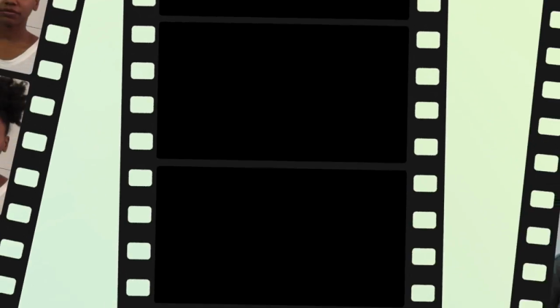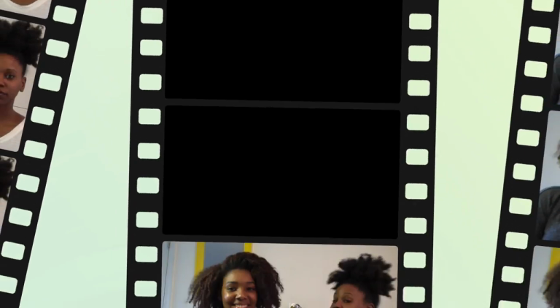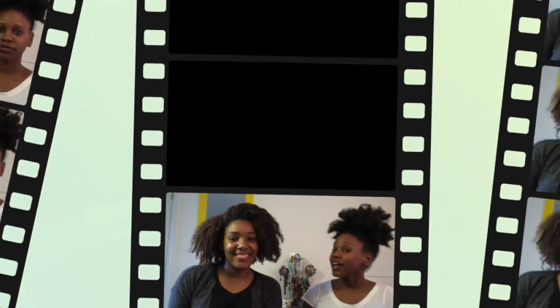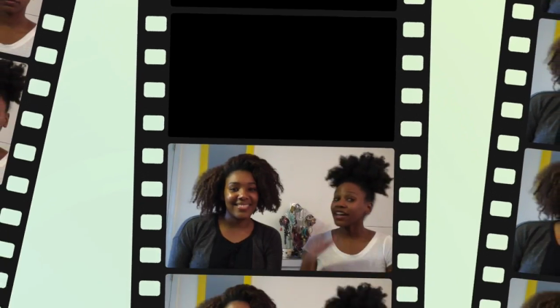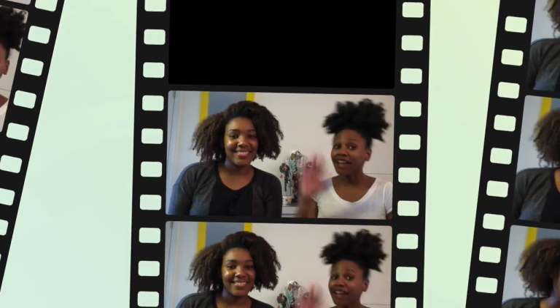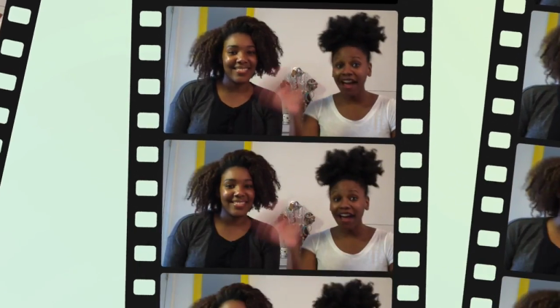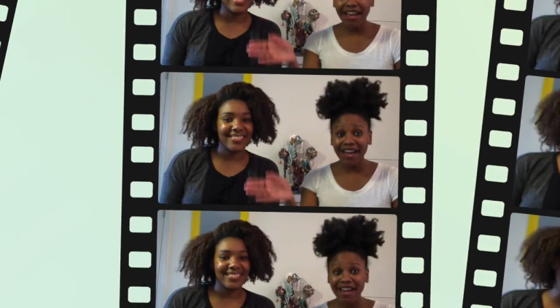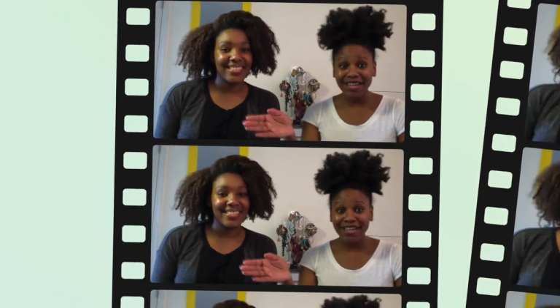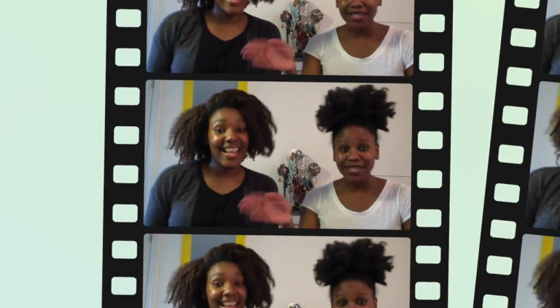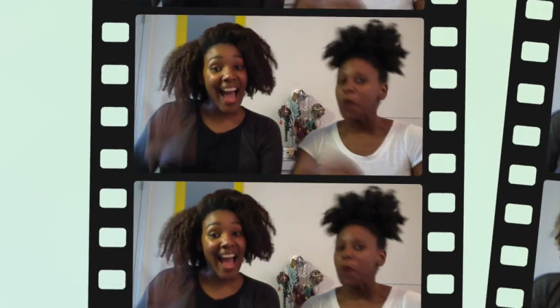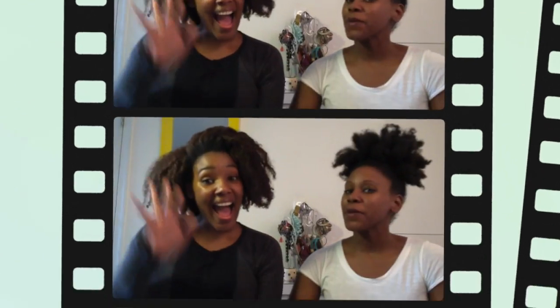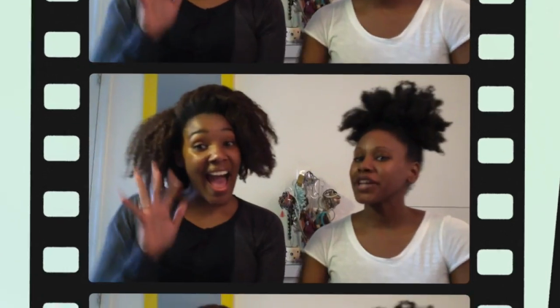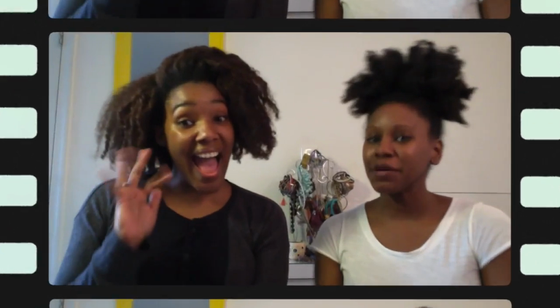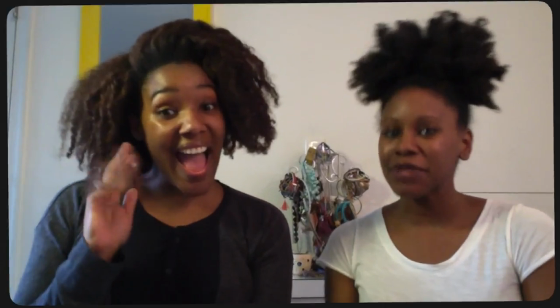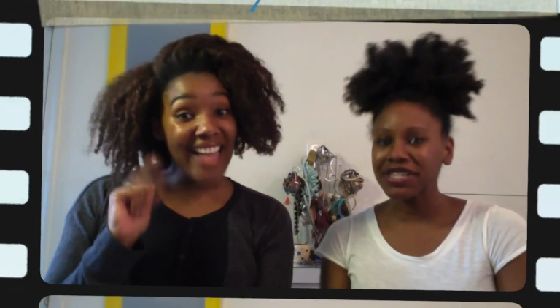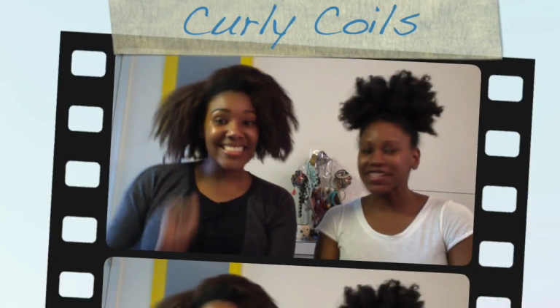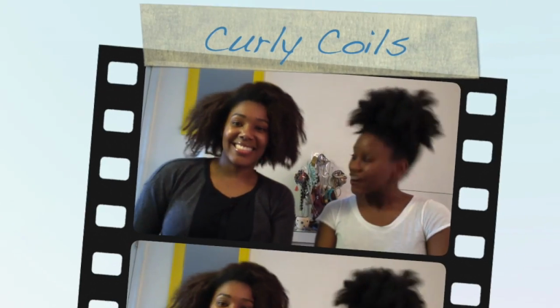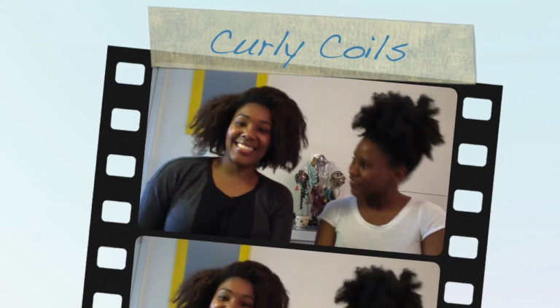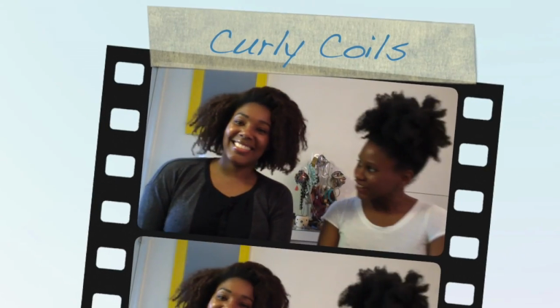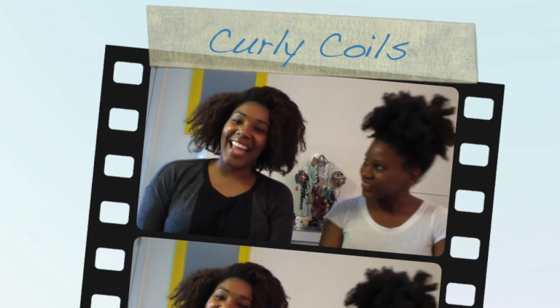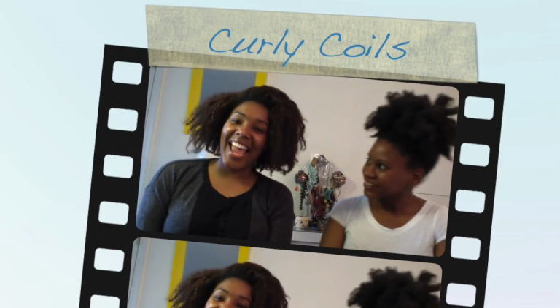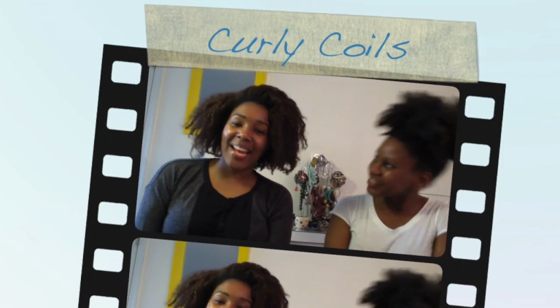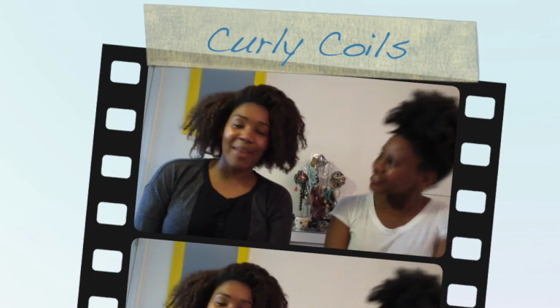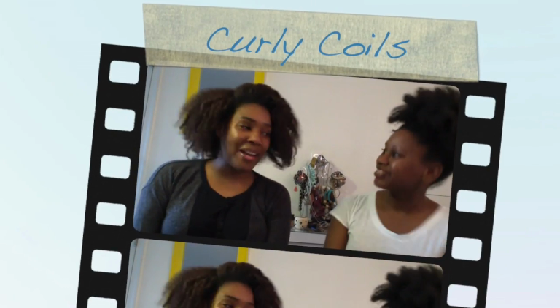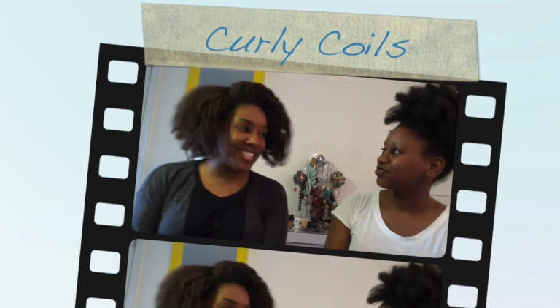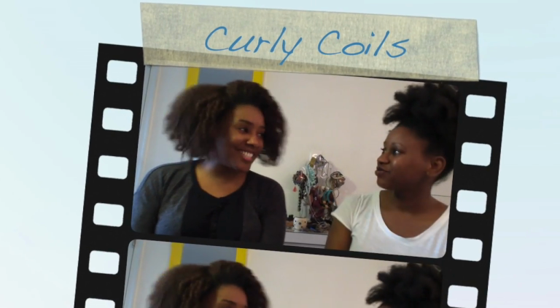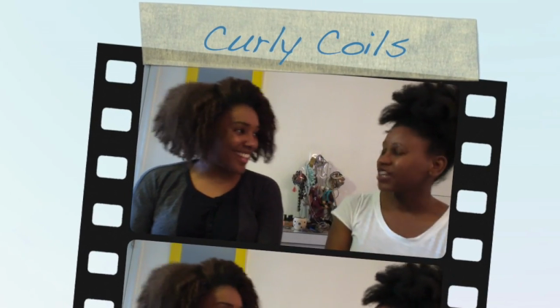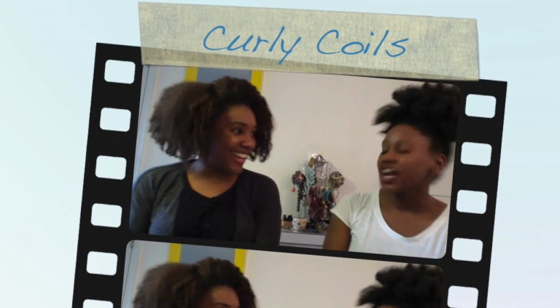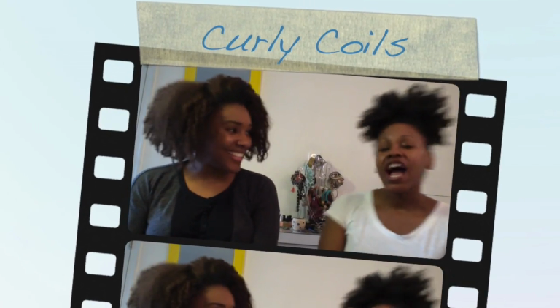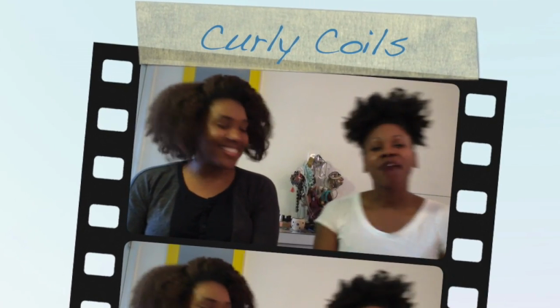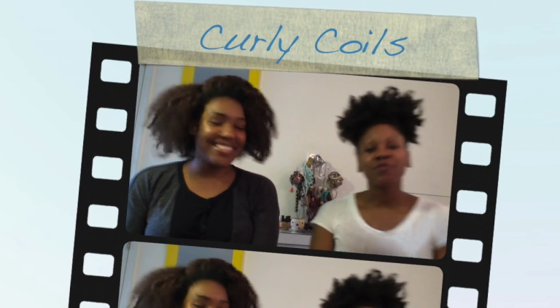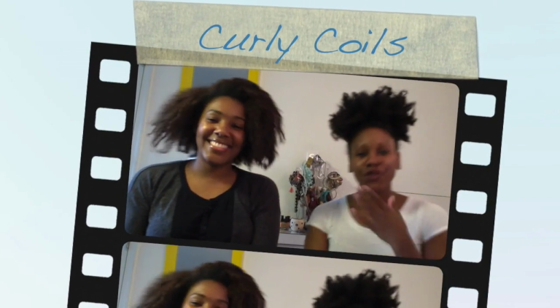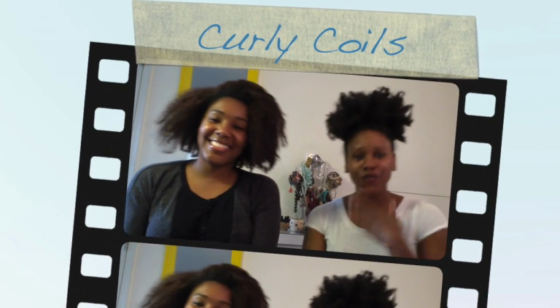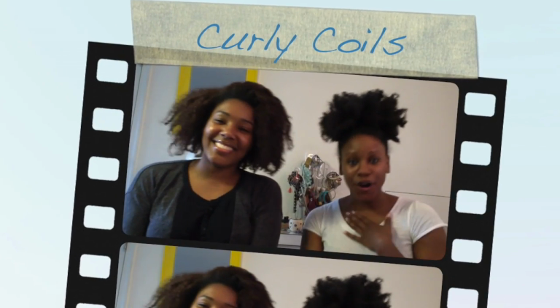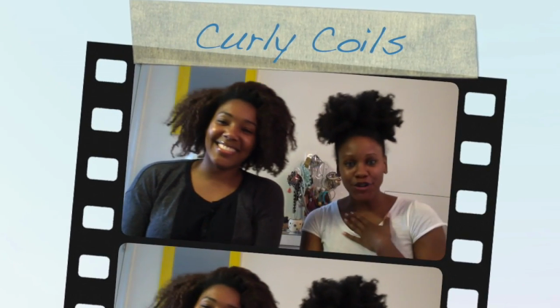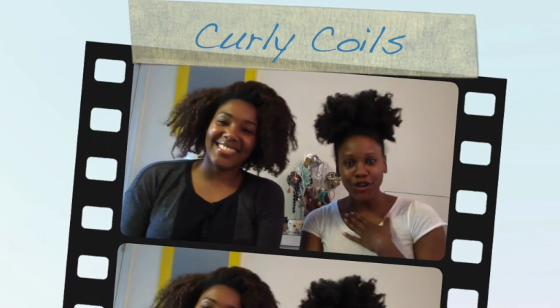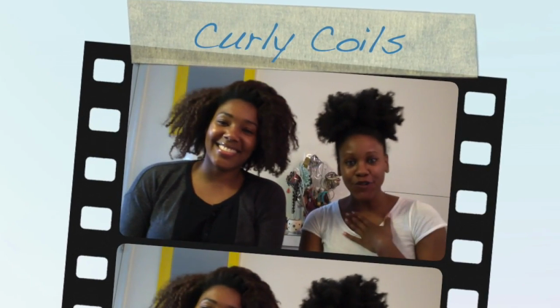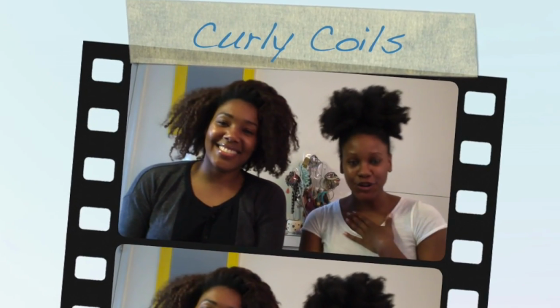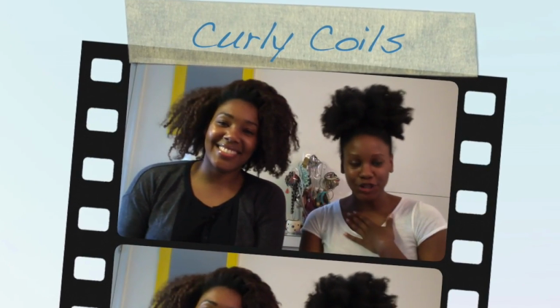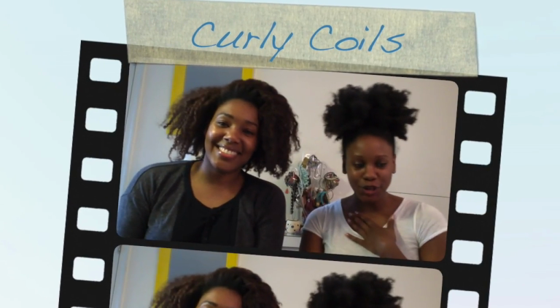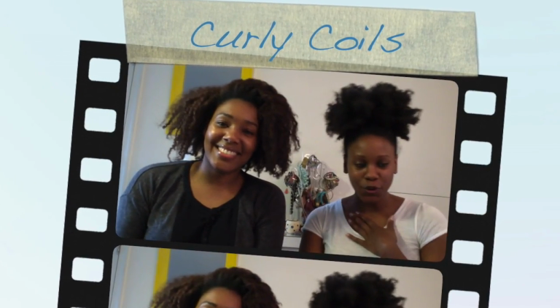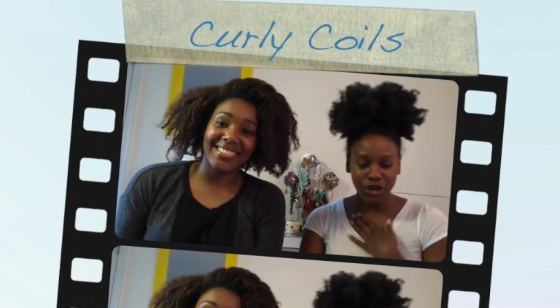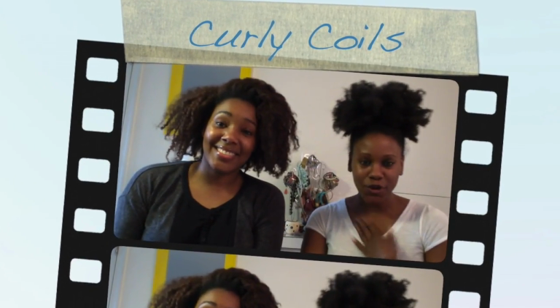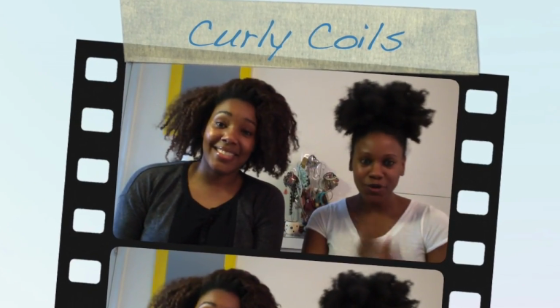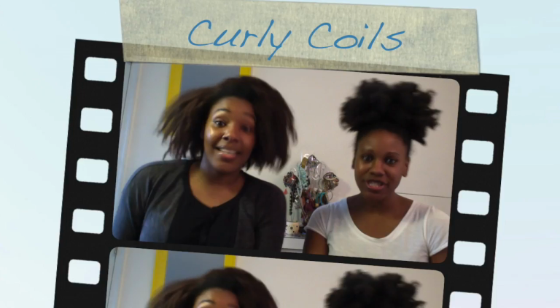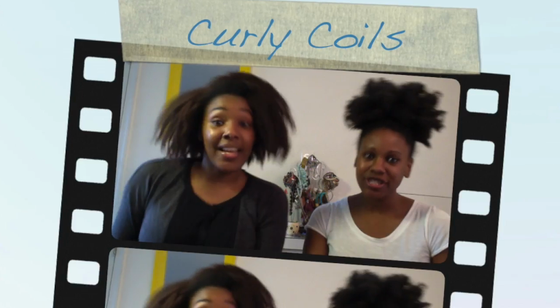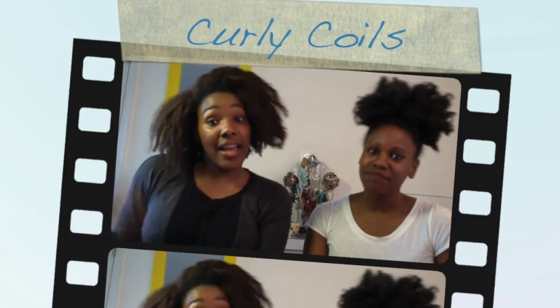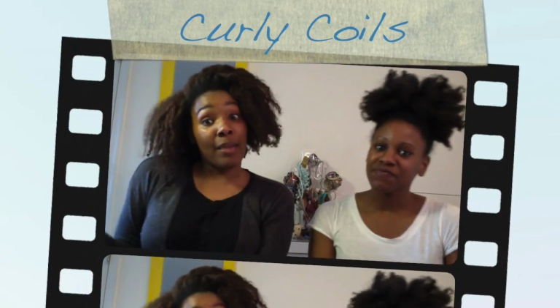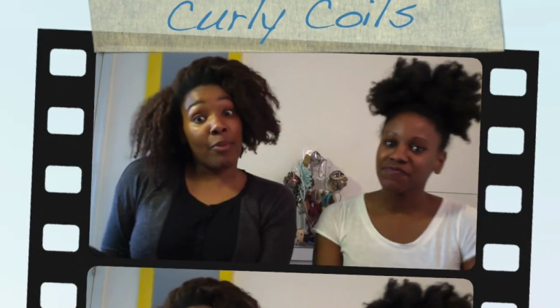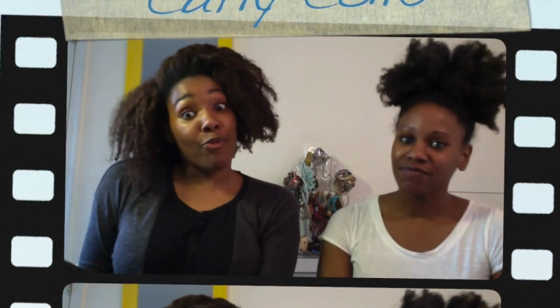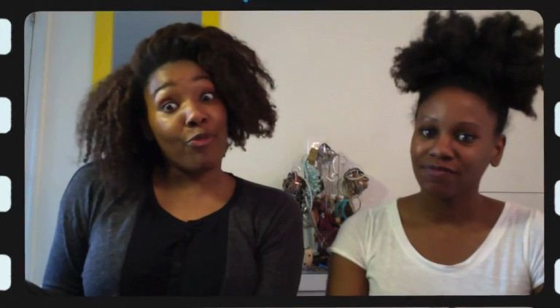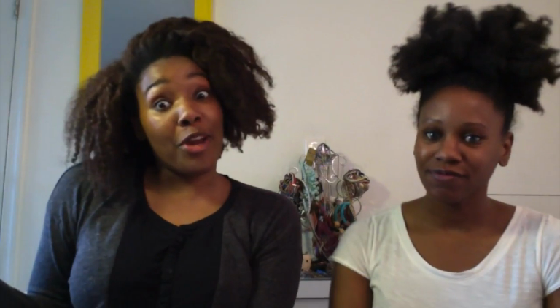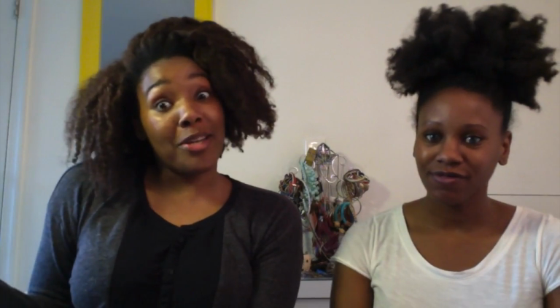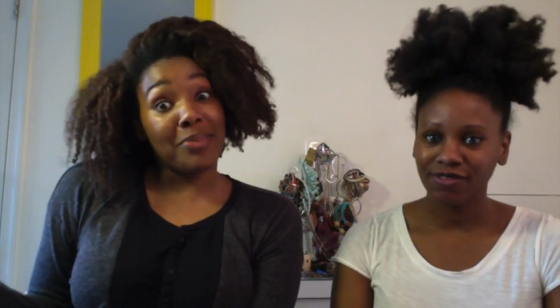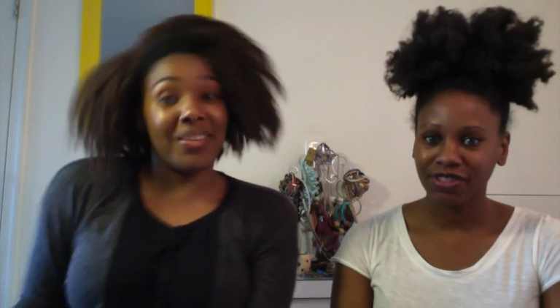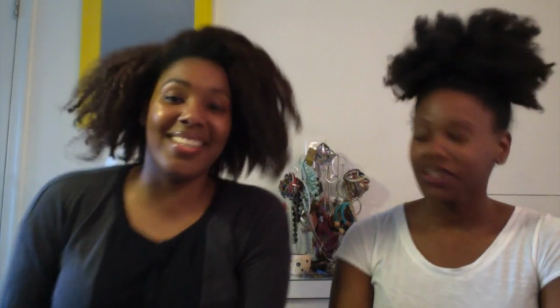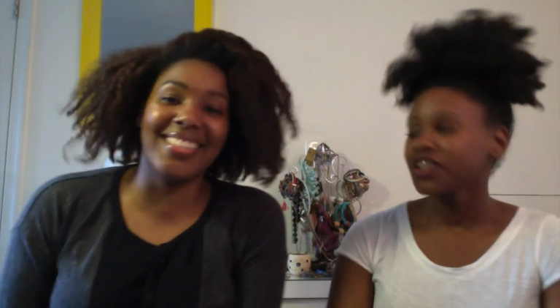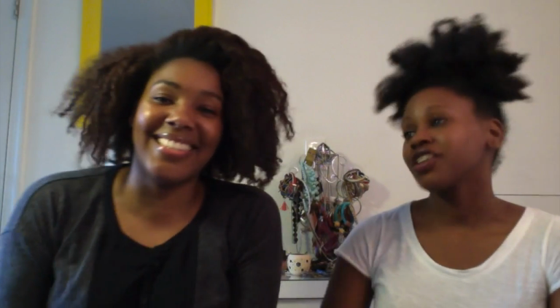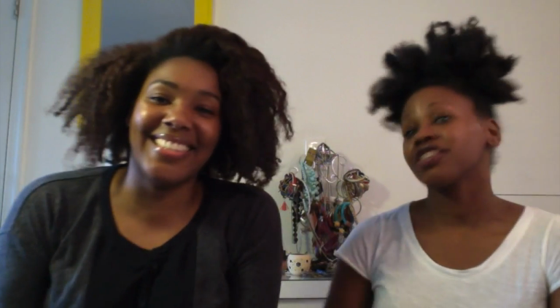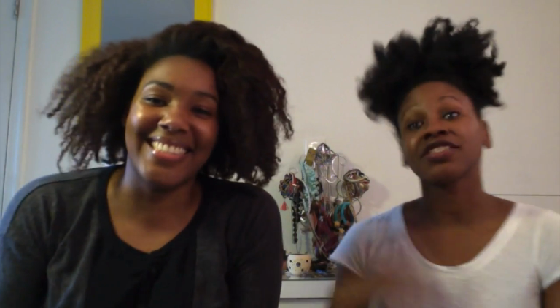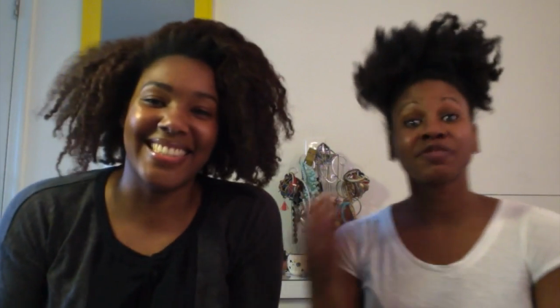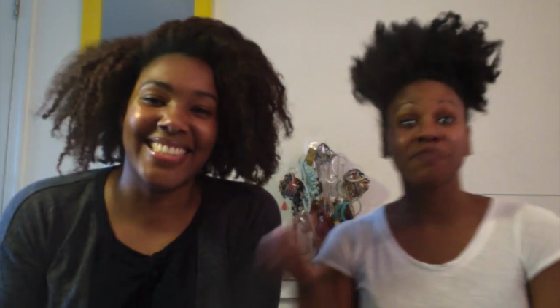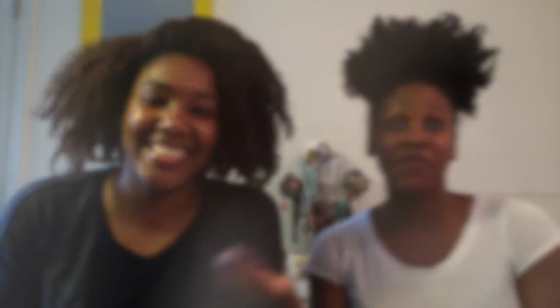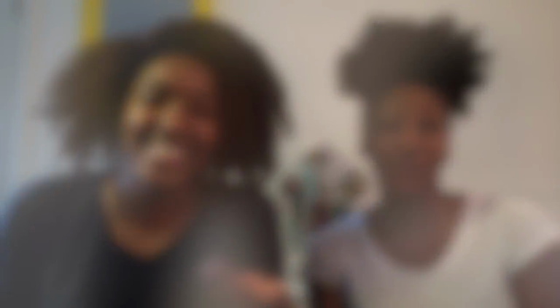Hey guys! My name is Darylin, and I'm Ayesha. I'm the founder of Curly Coils, and I'm her friend.